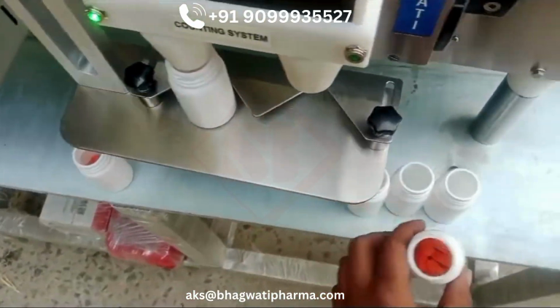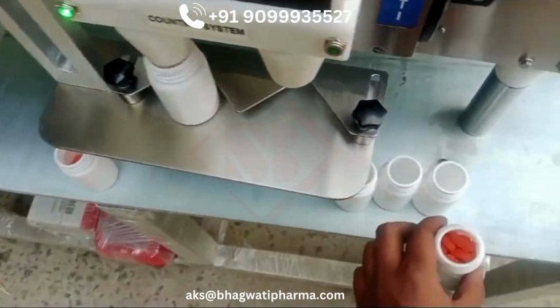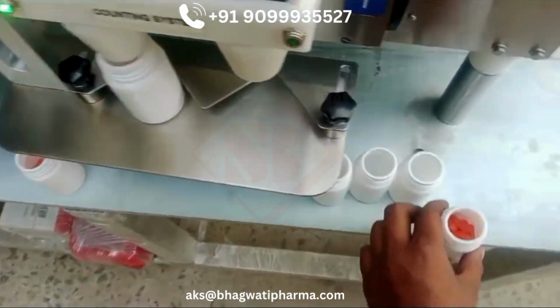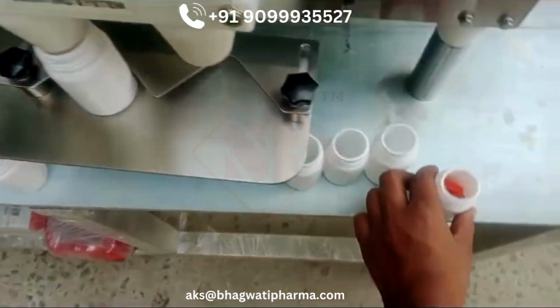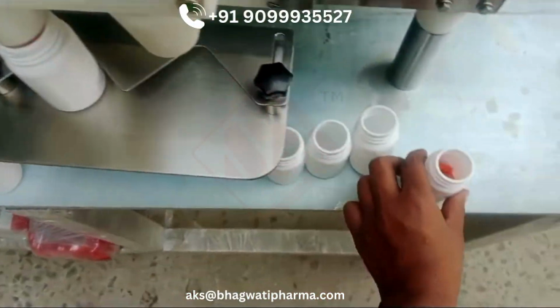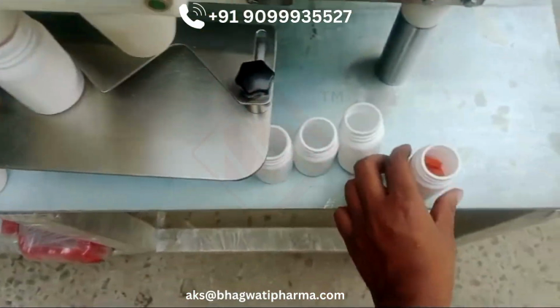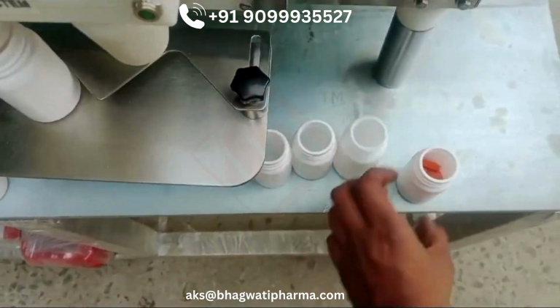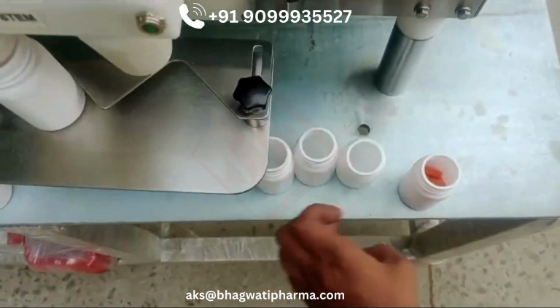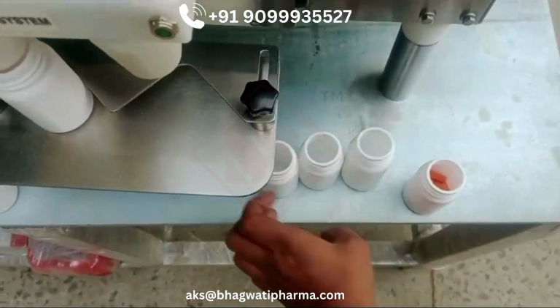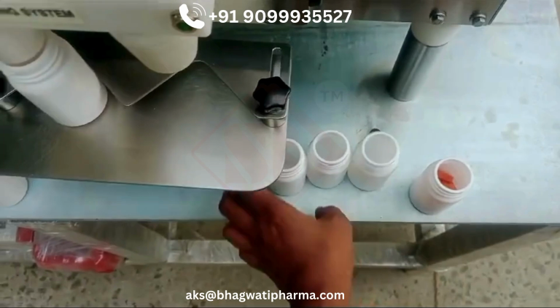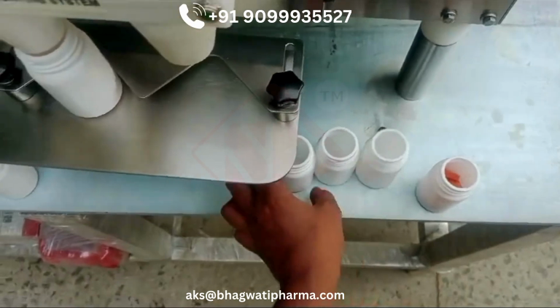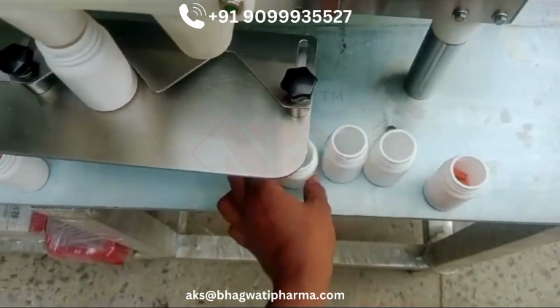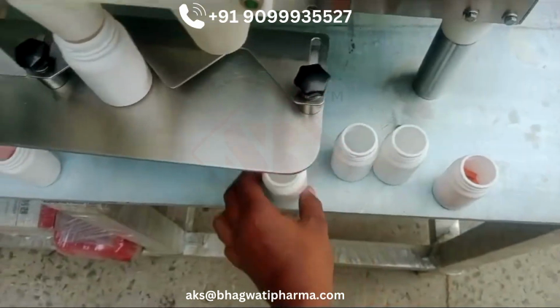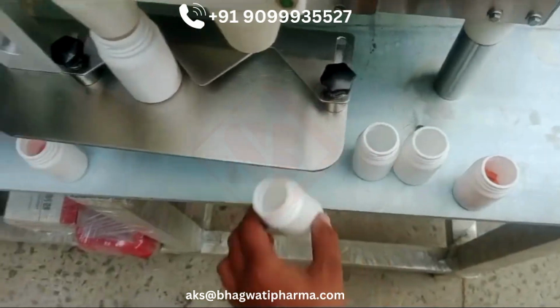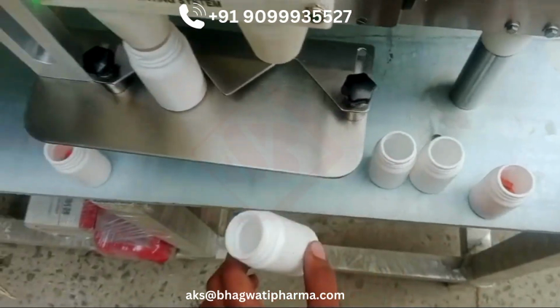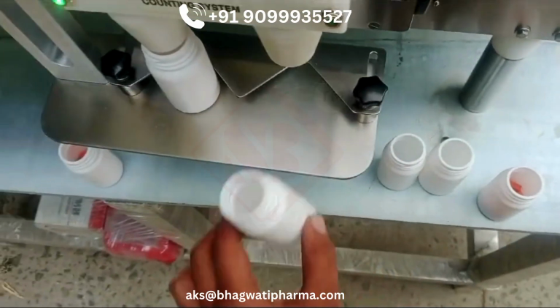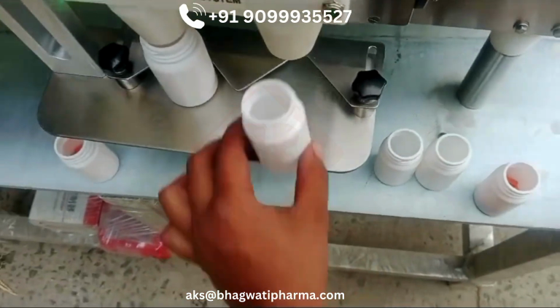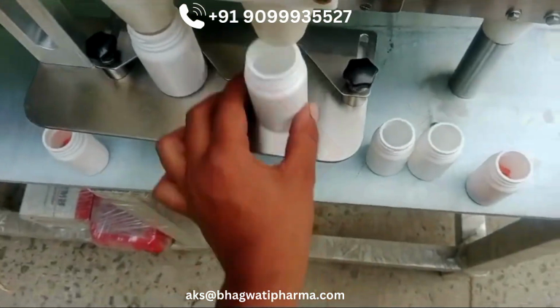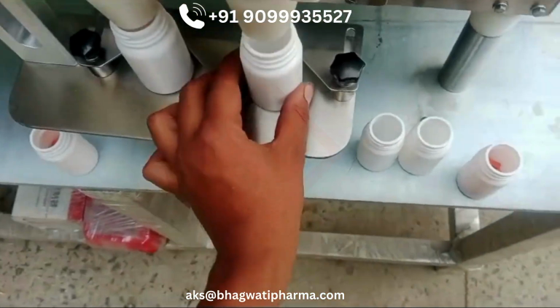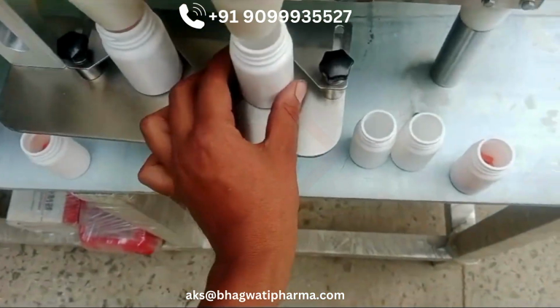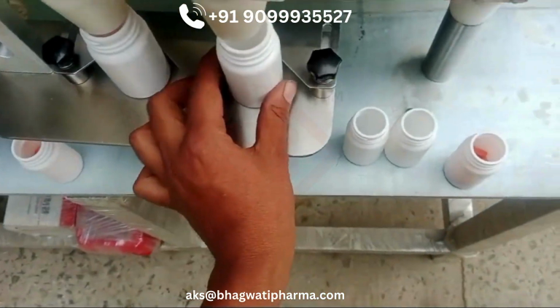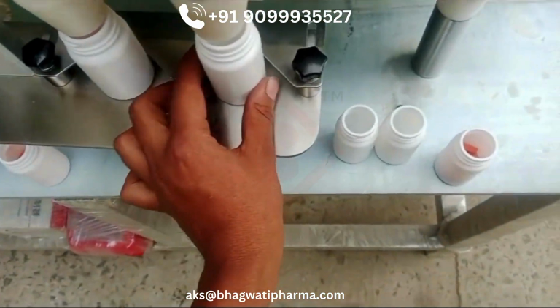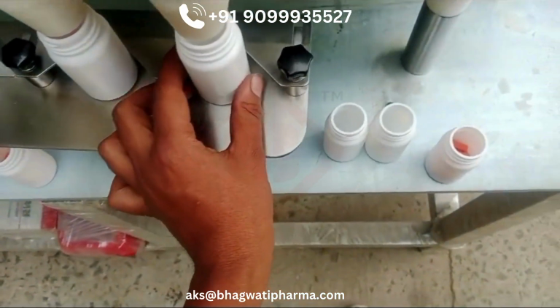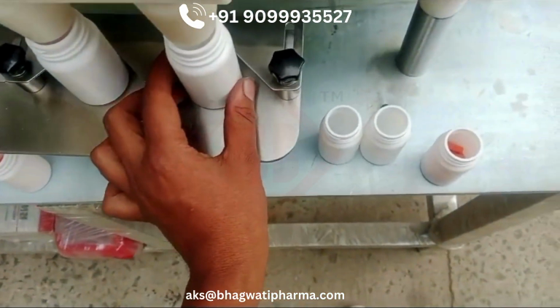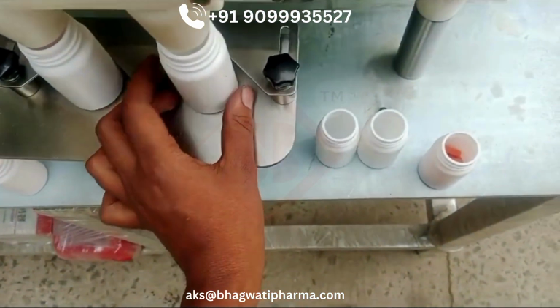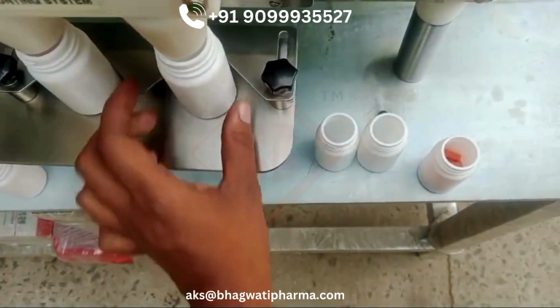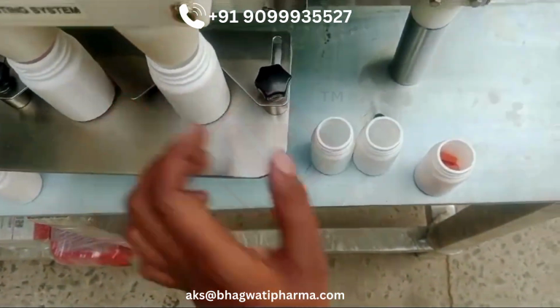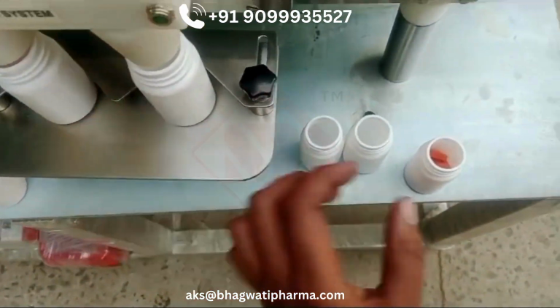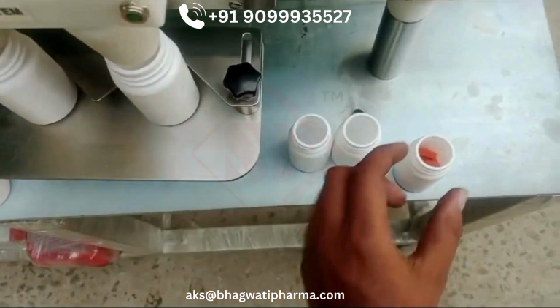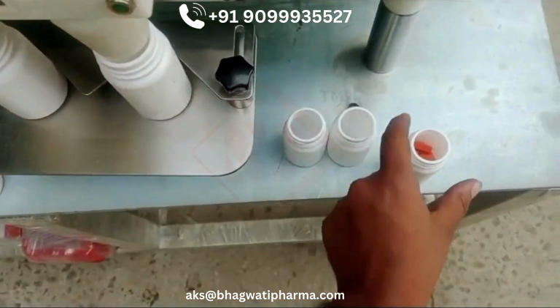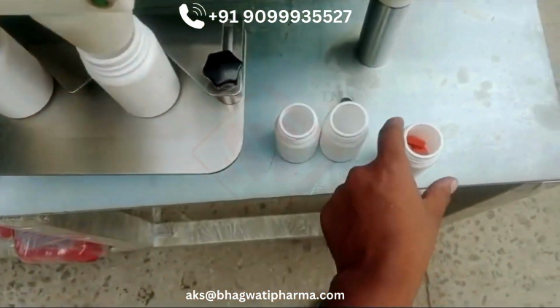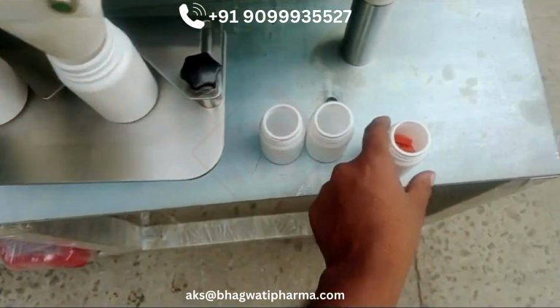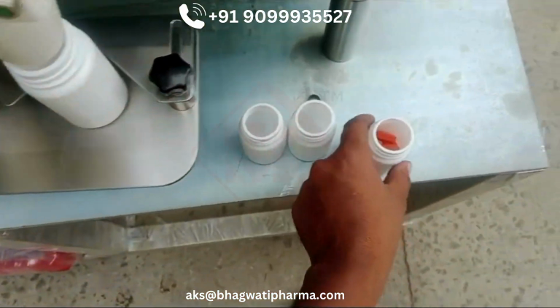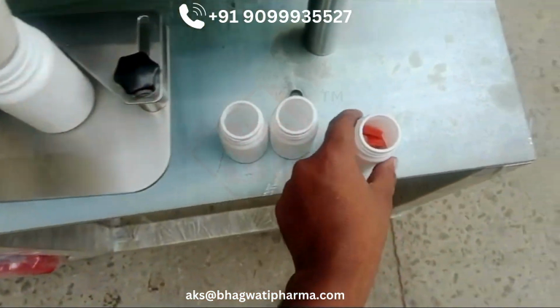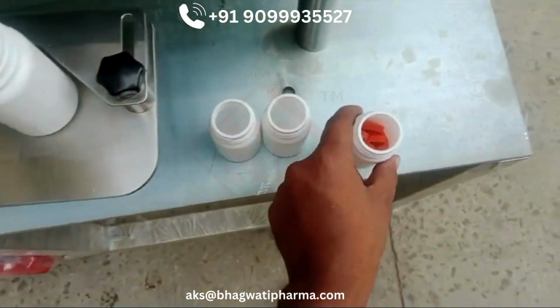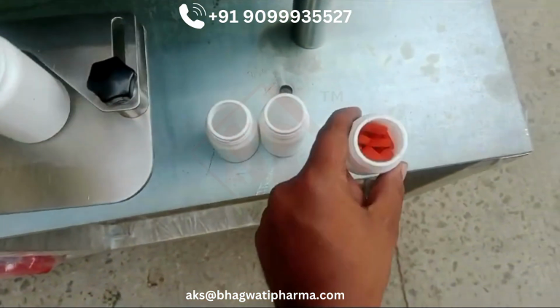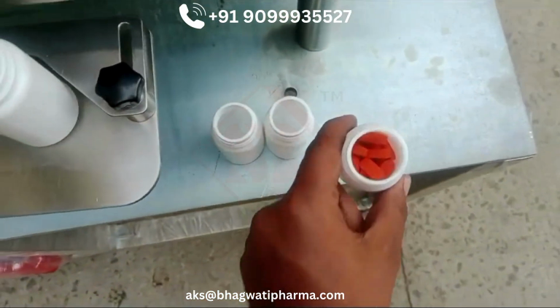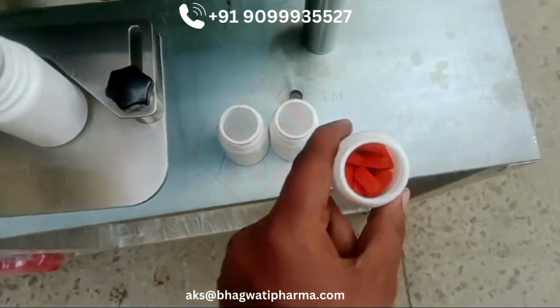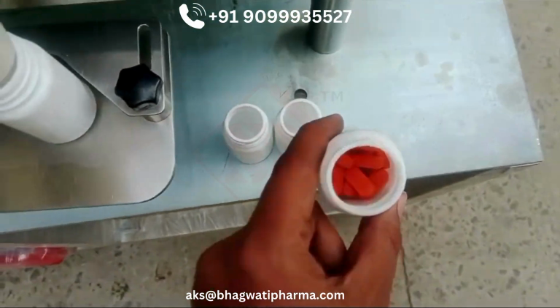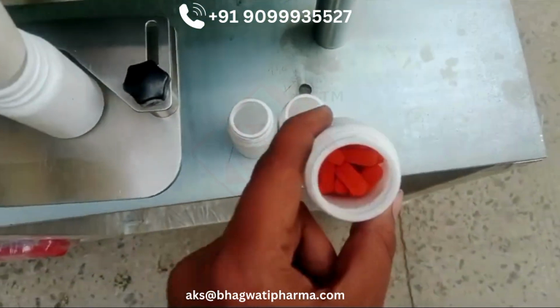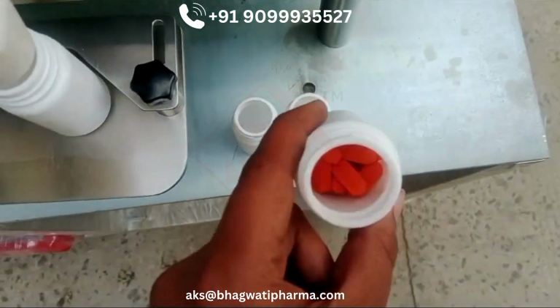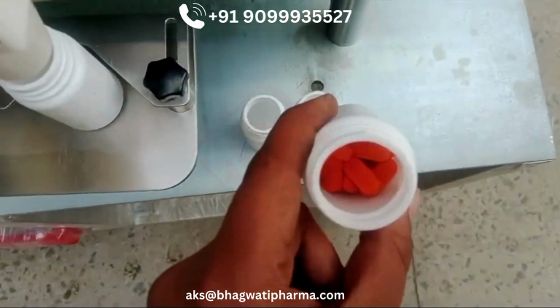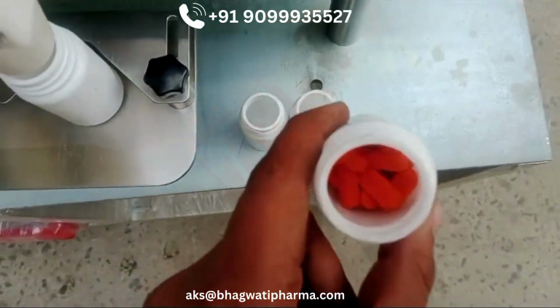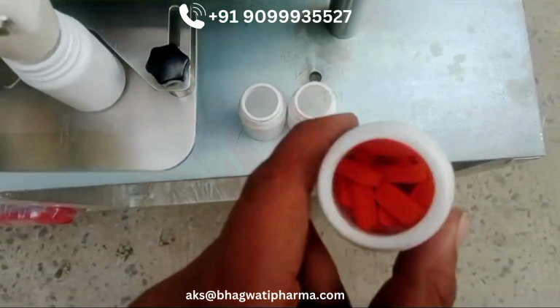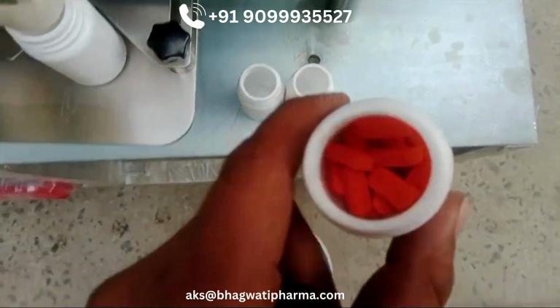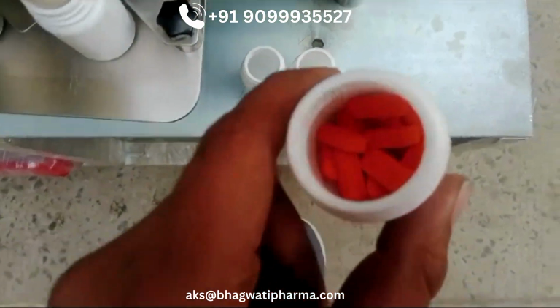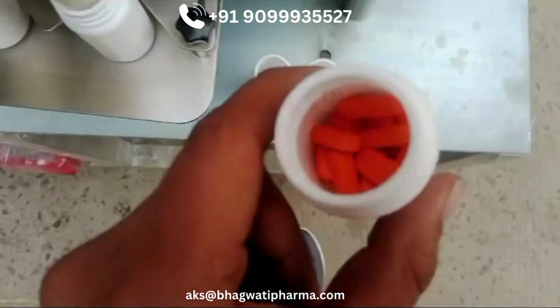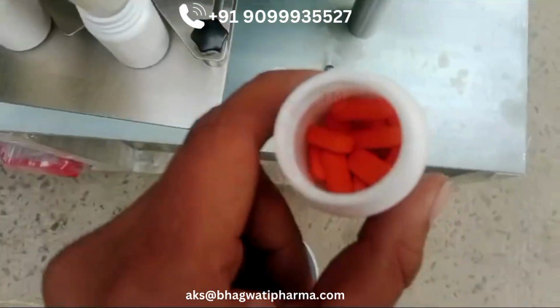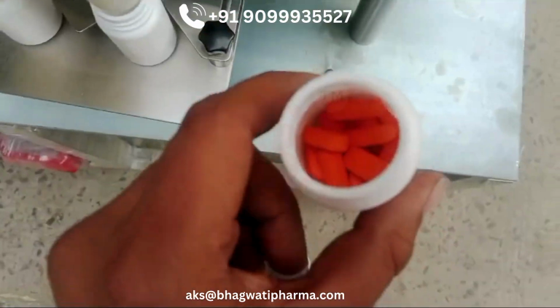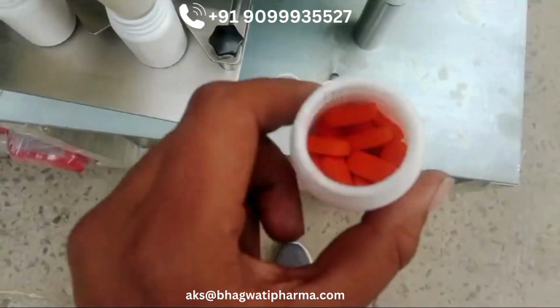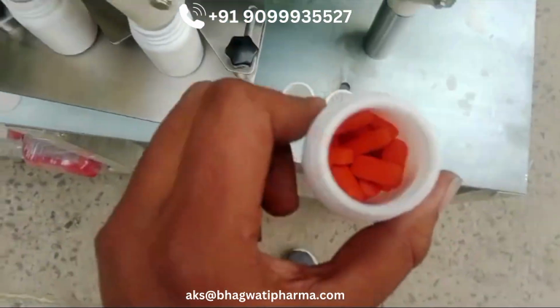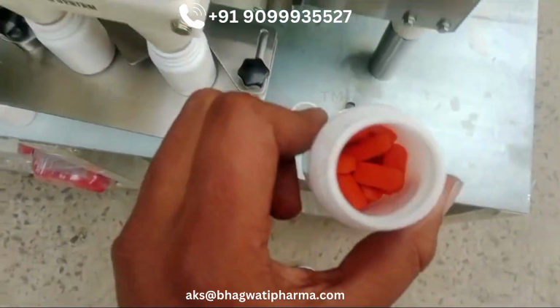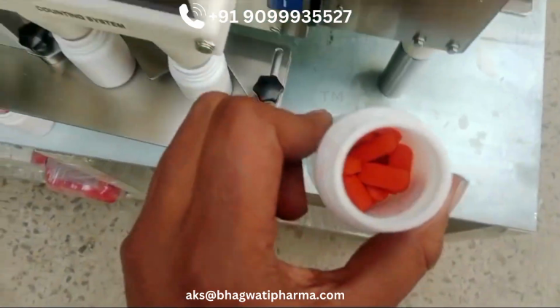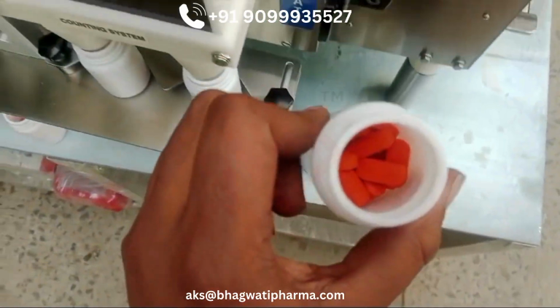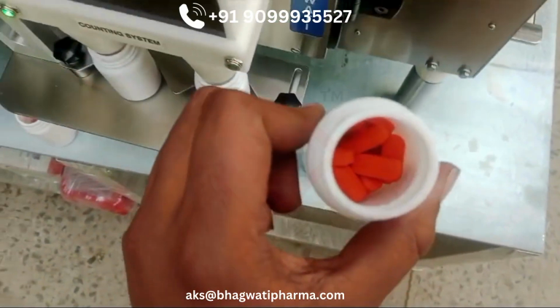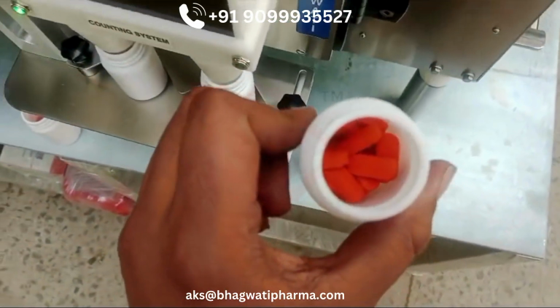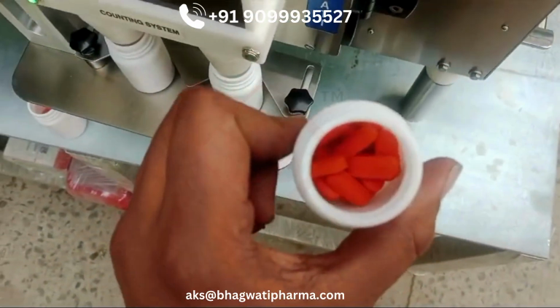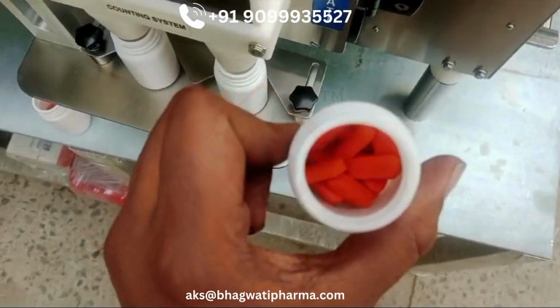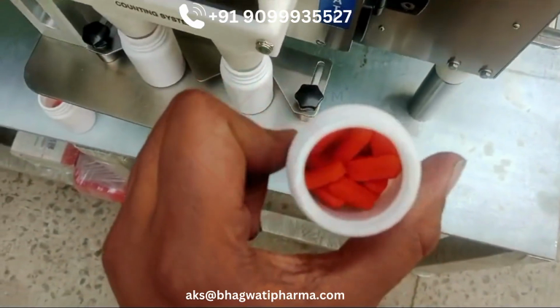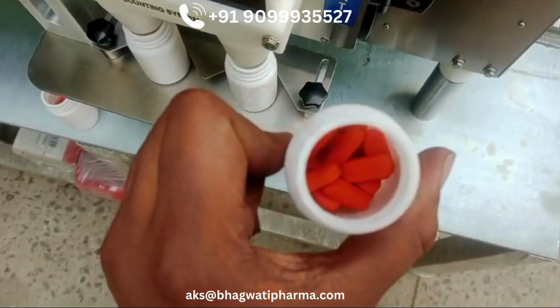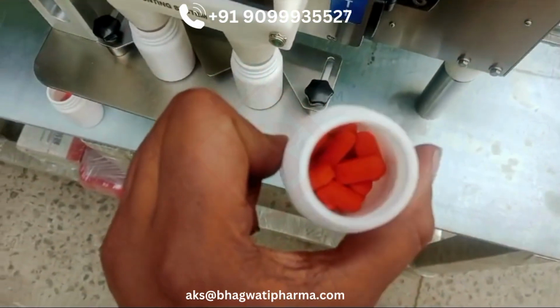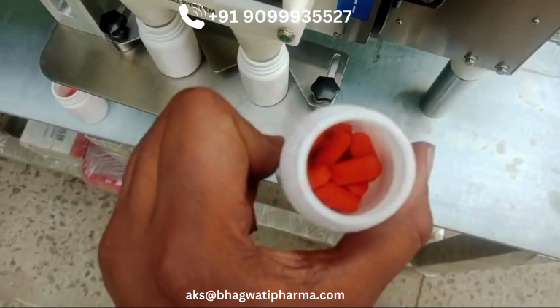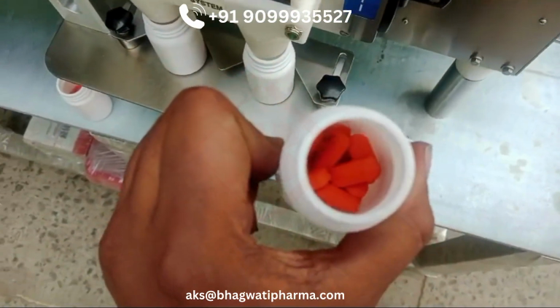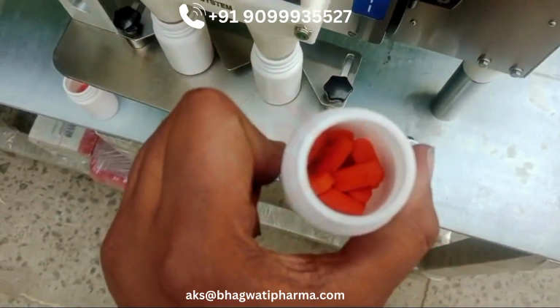Step 4, Container handling. Step 5 — containers are manually placed and removed from the filling station.